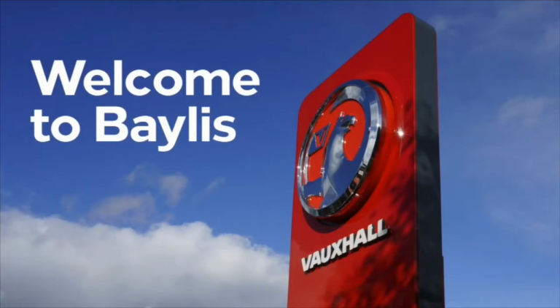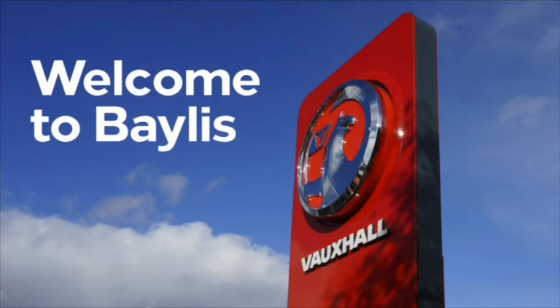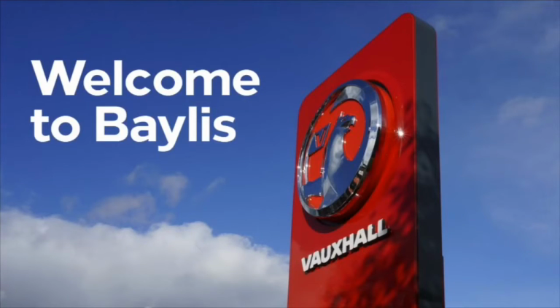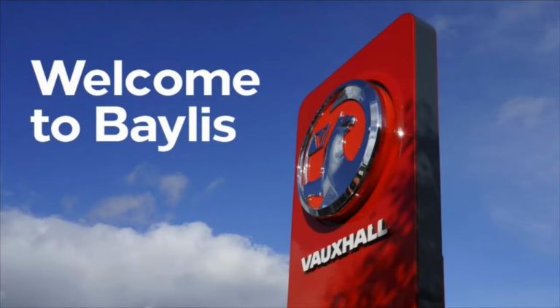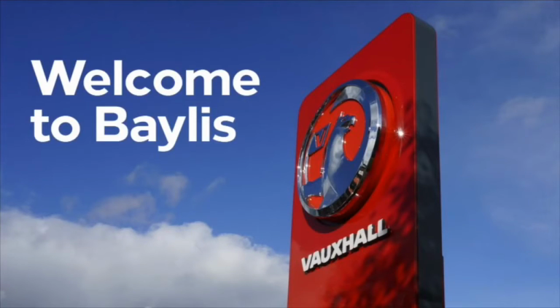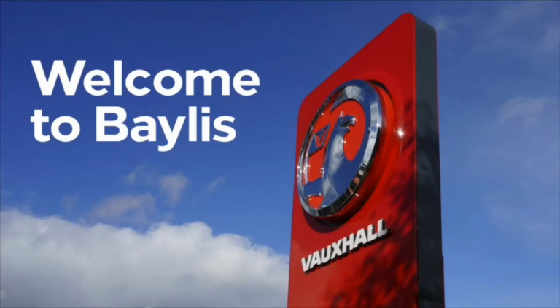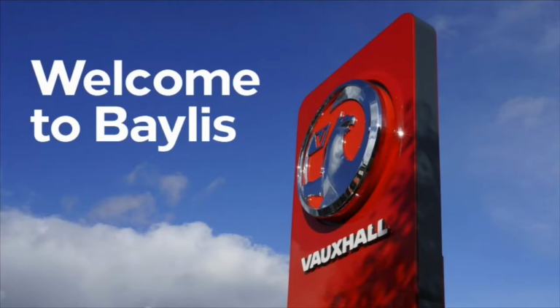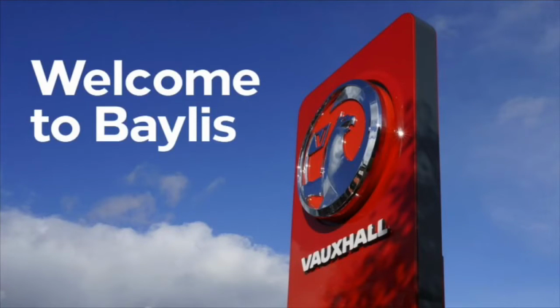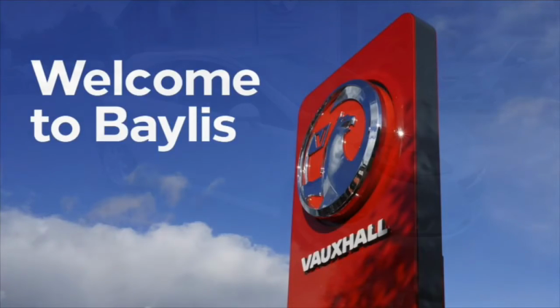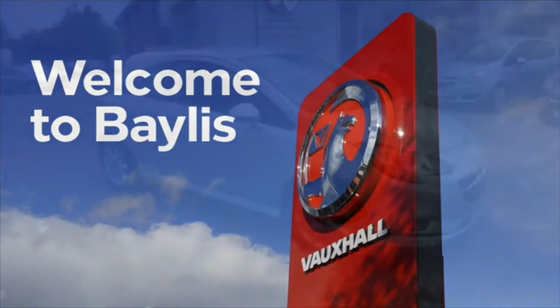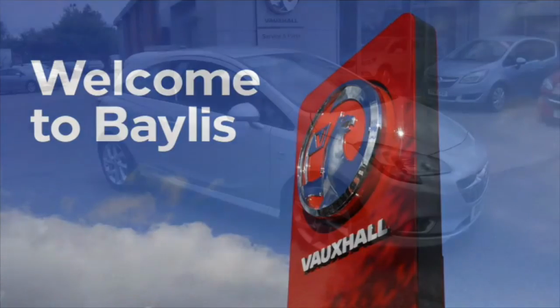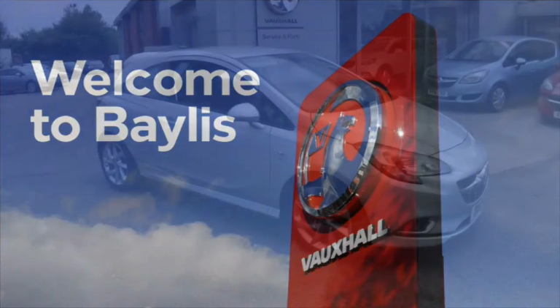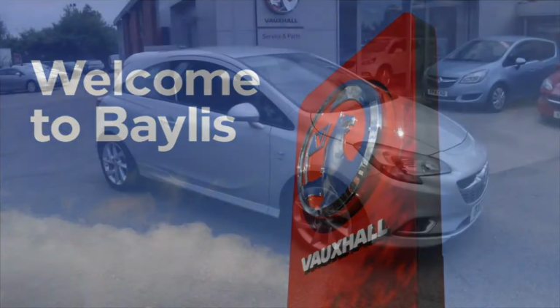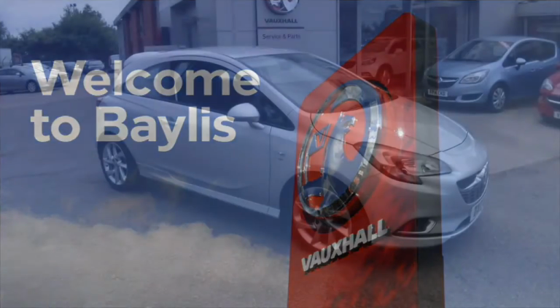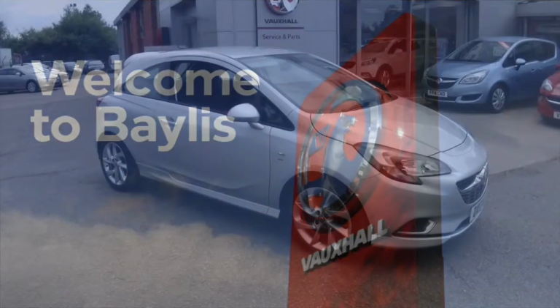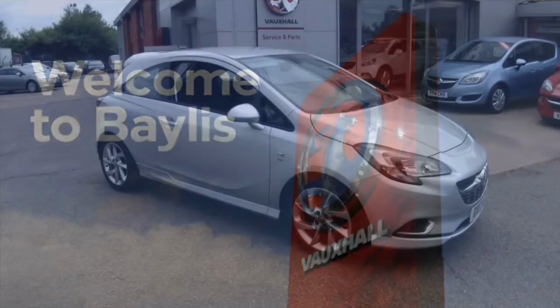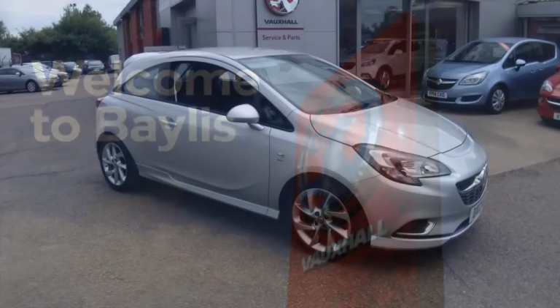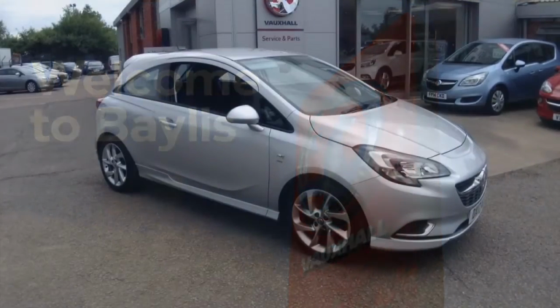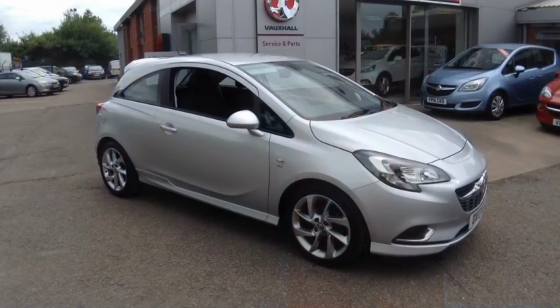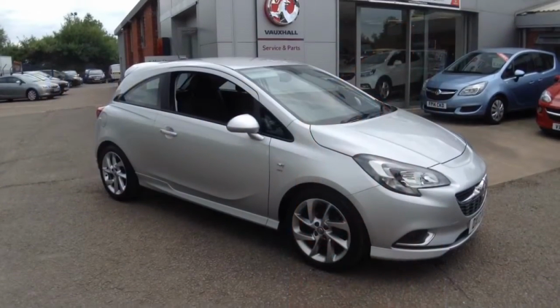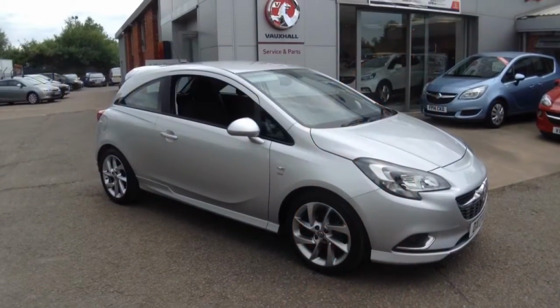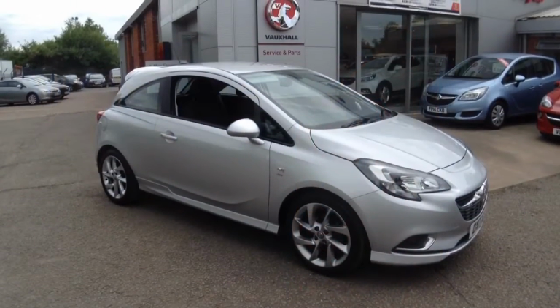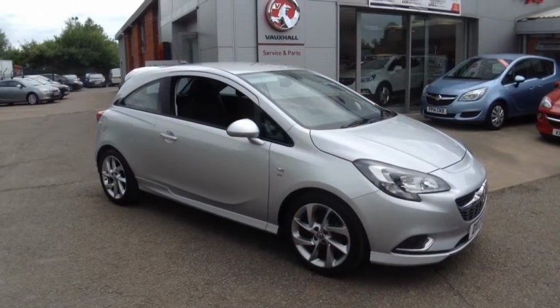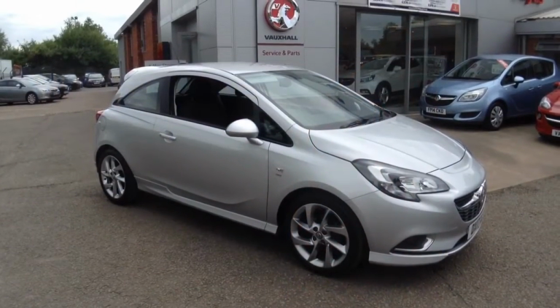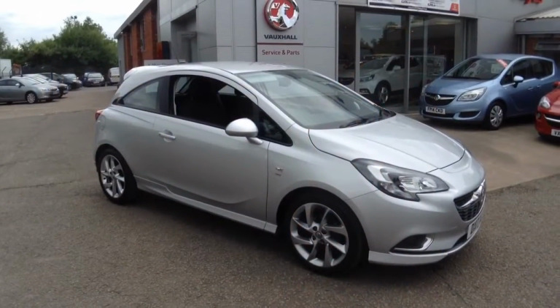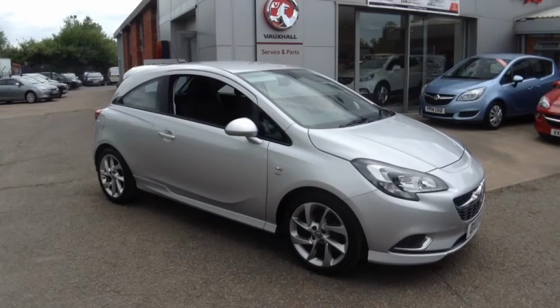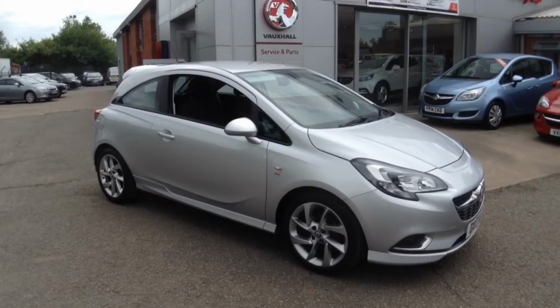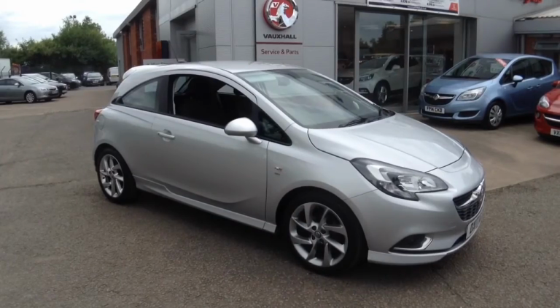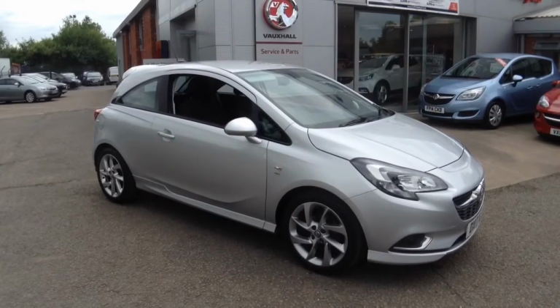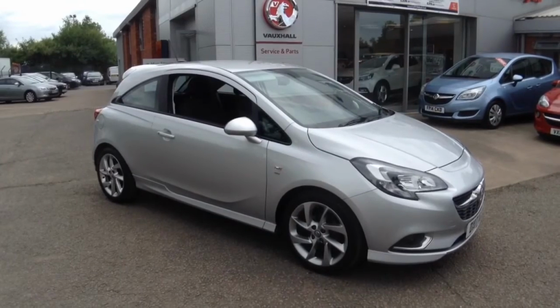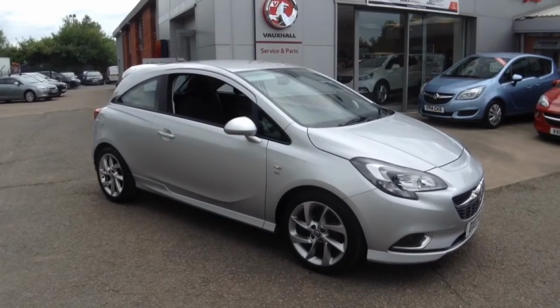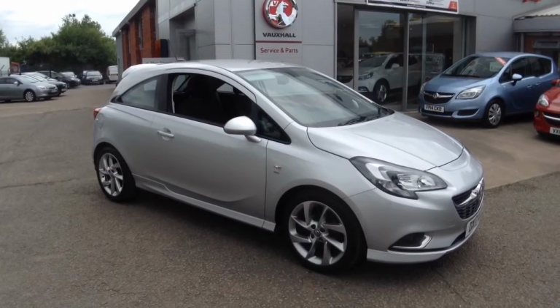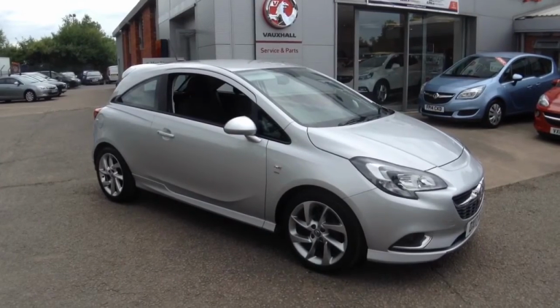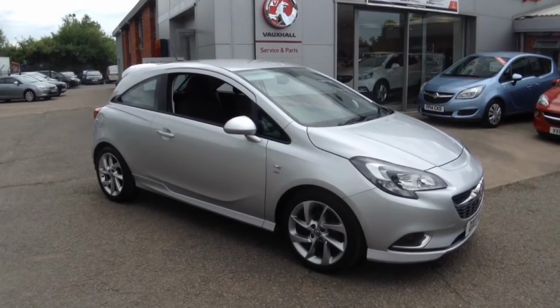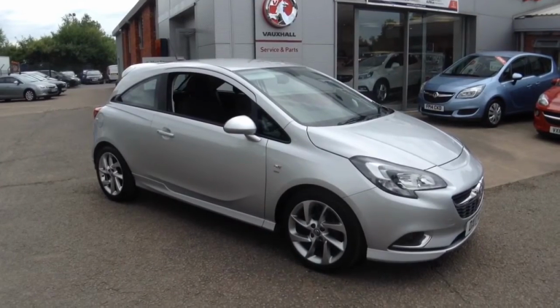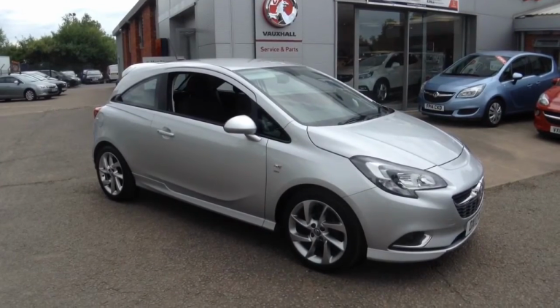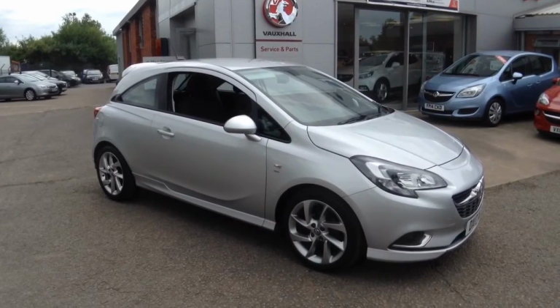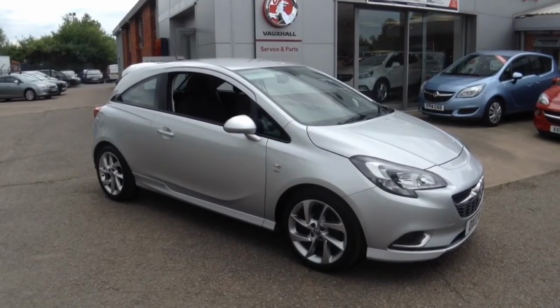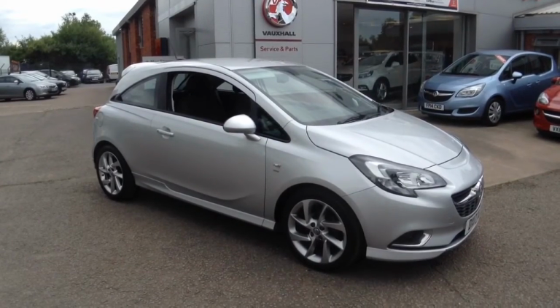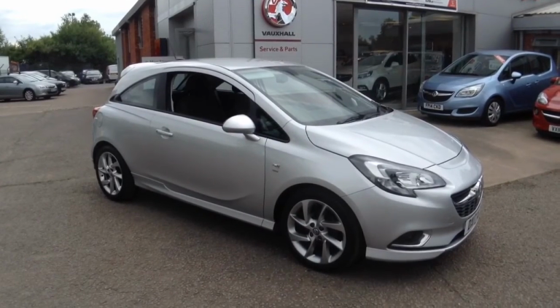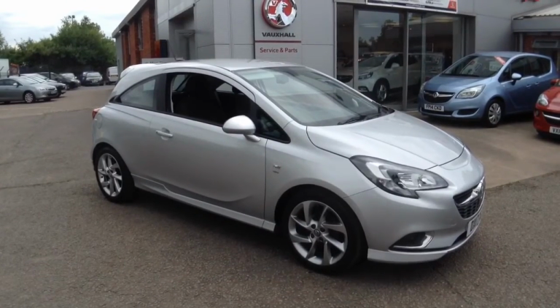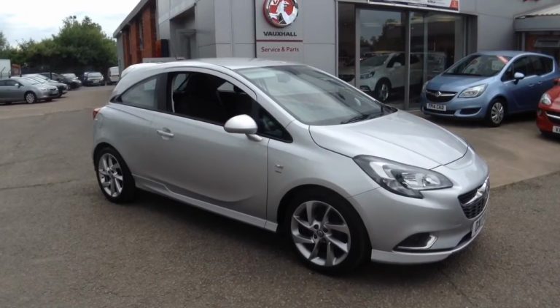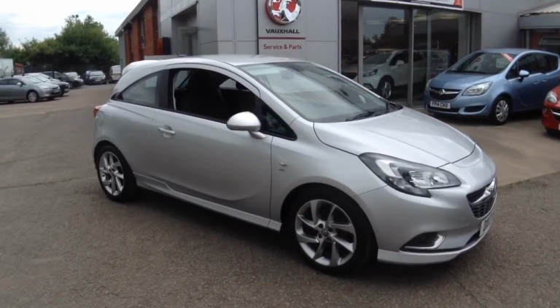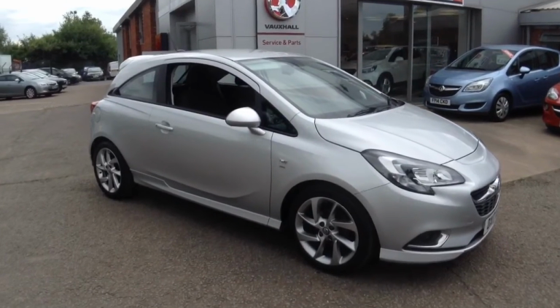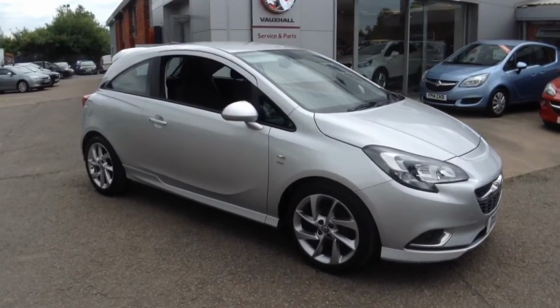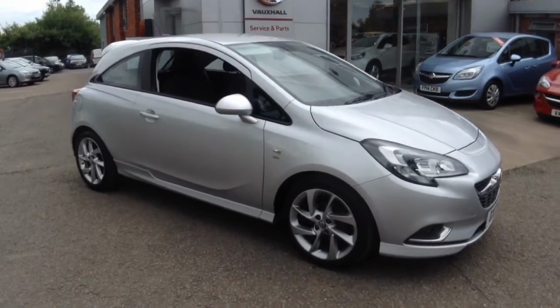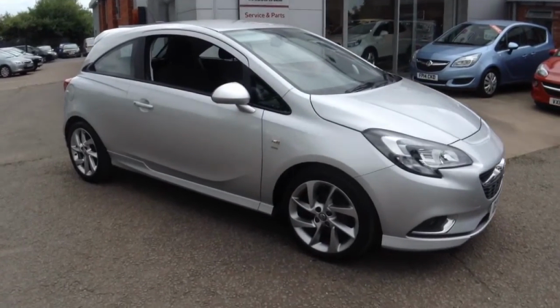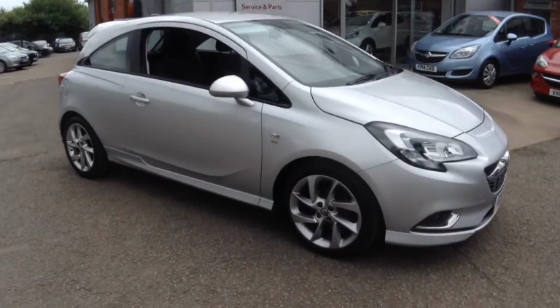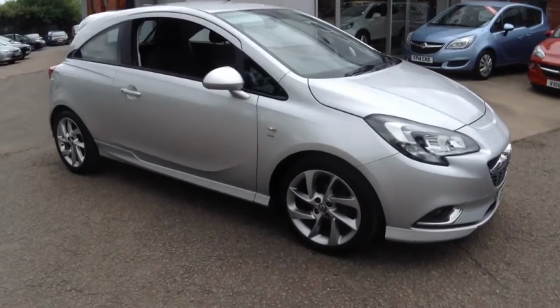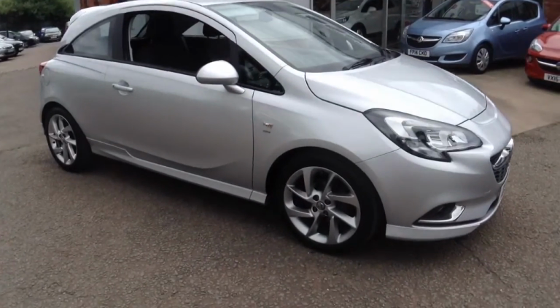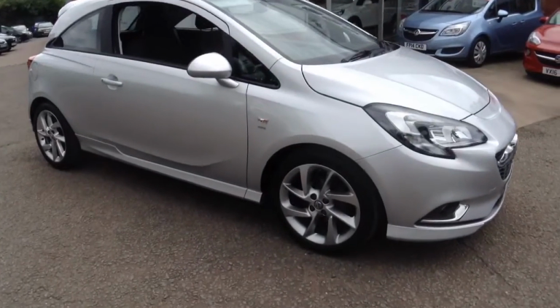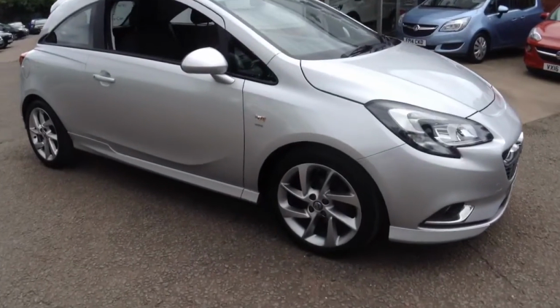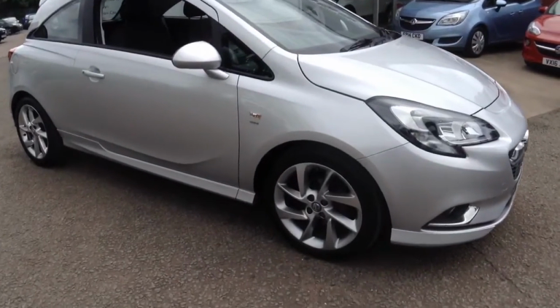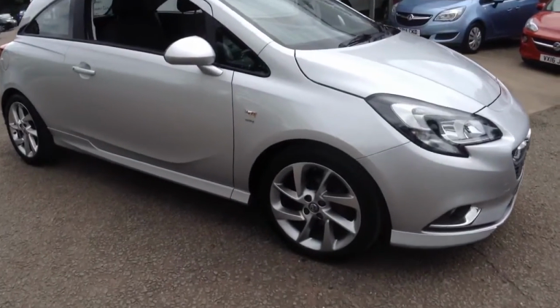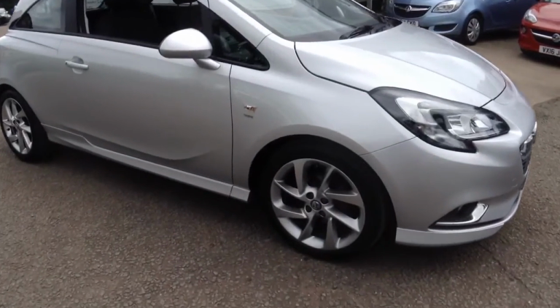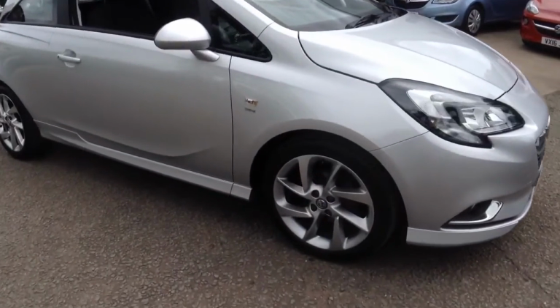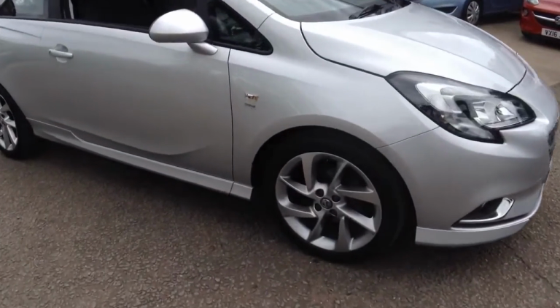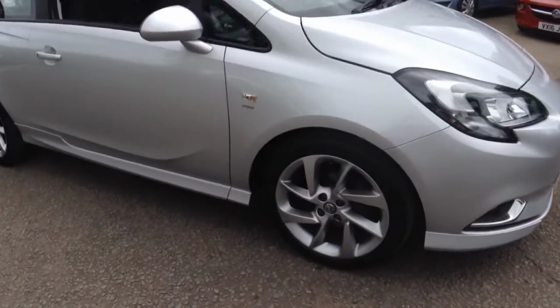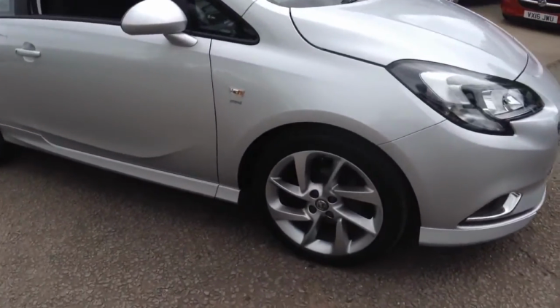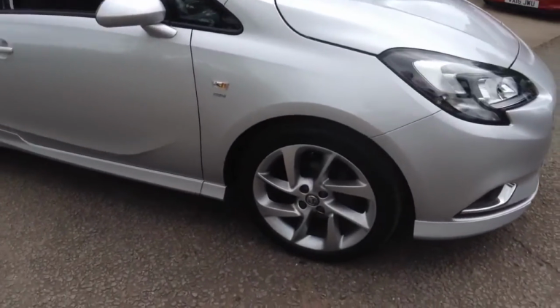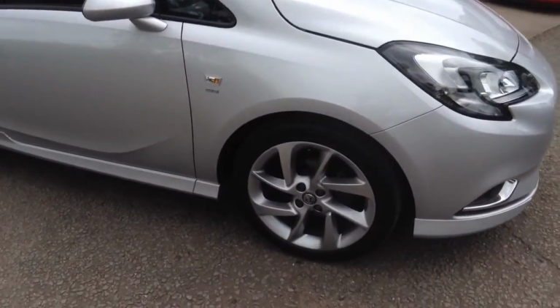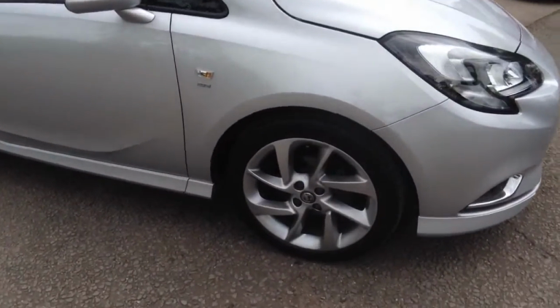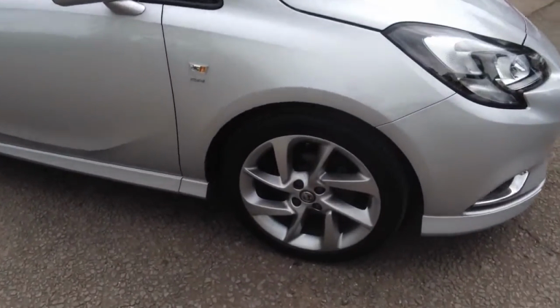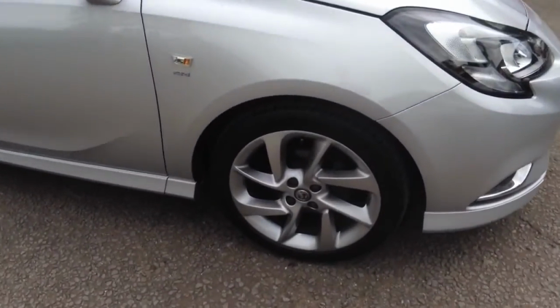Welcome to Bayless Vauxhall. Here we have a 2017 Corsa 1.4 SRI with VX Line styling.